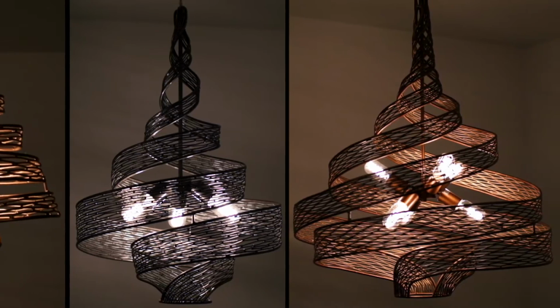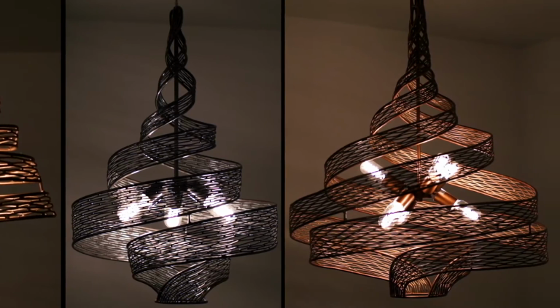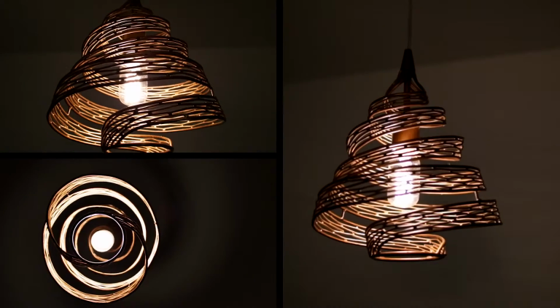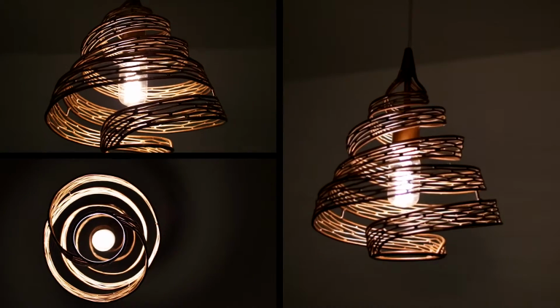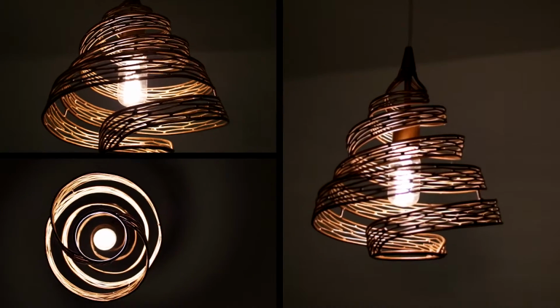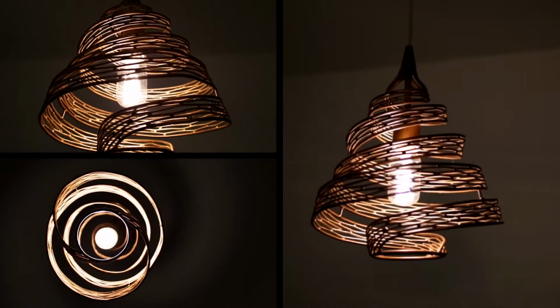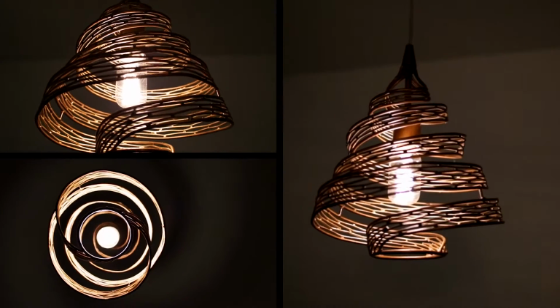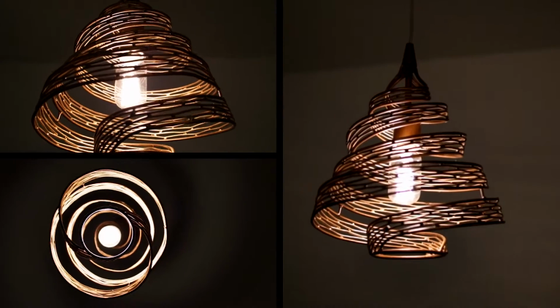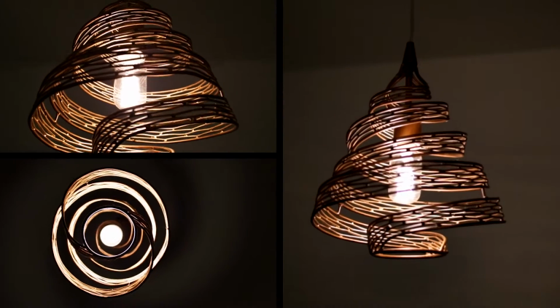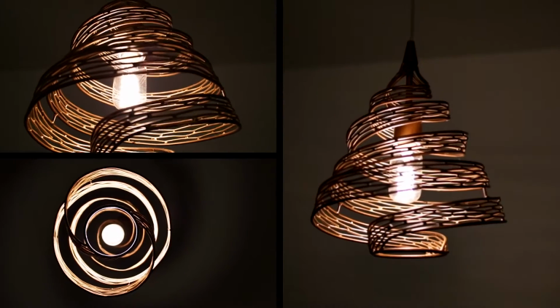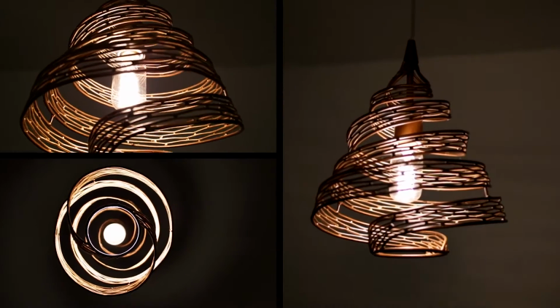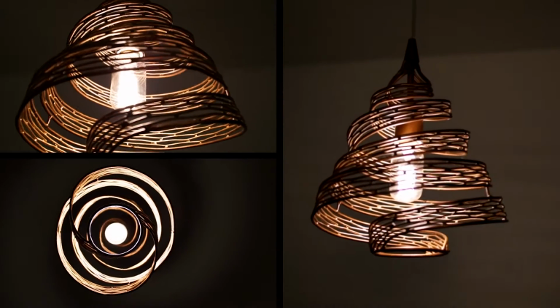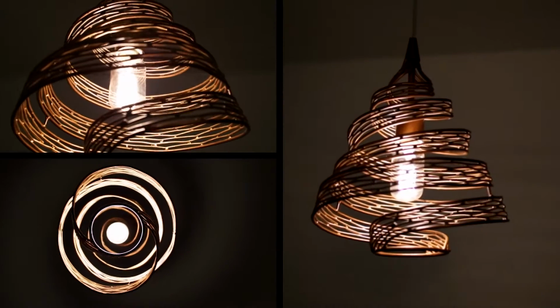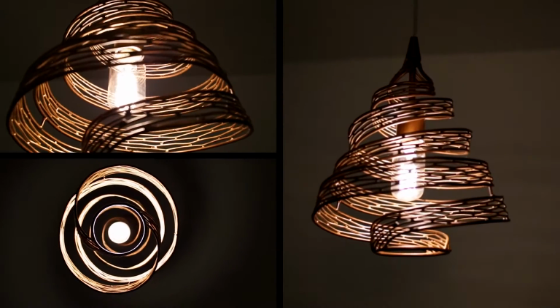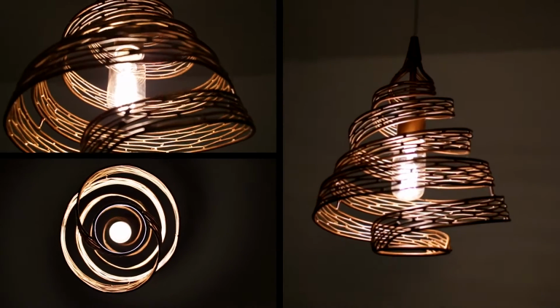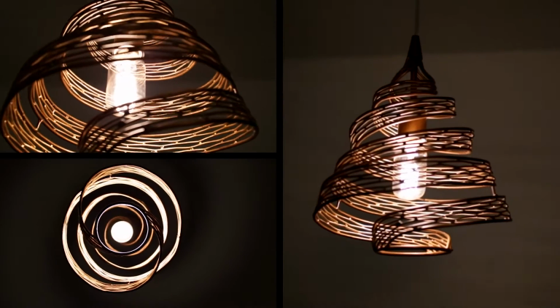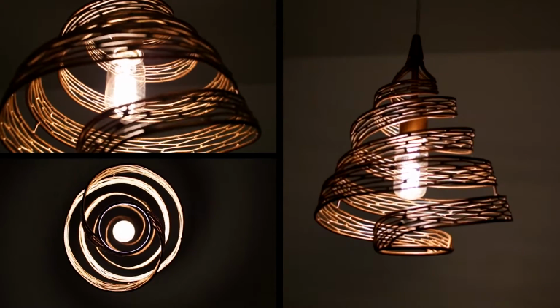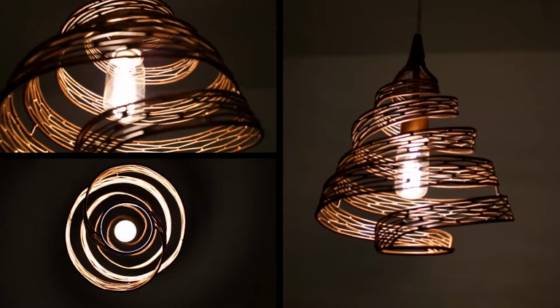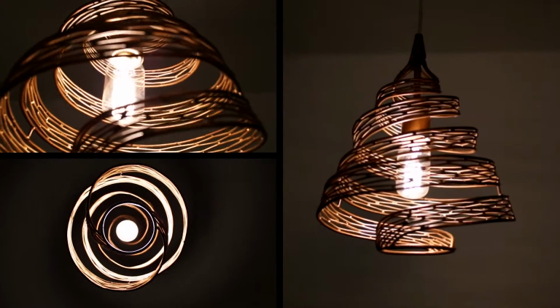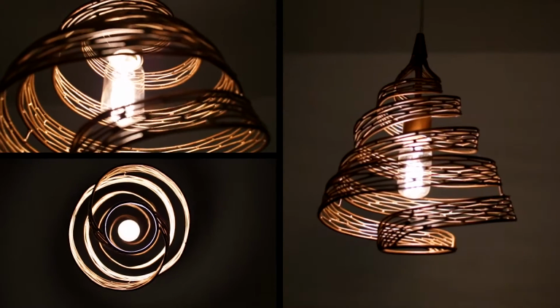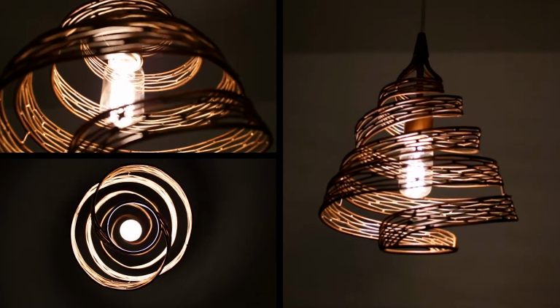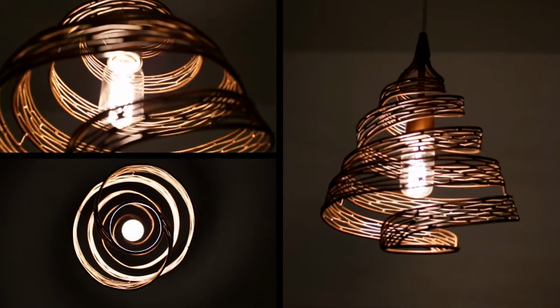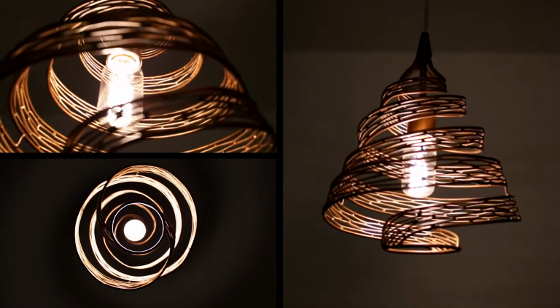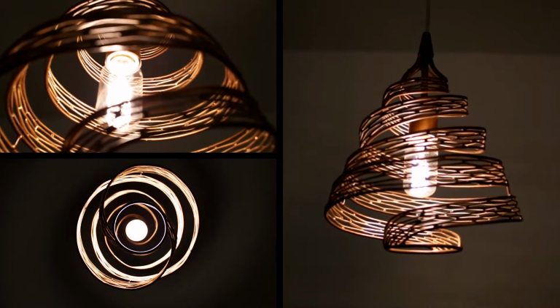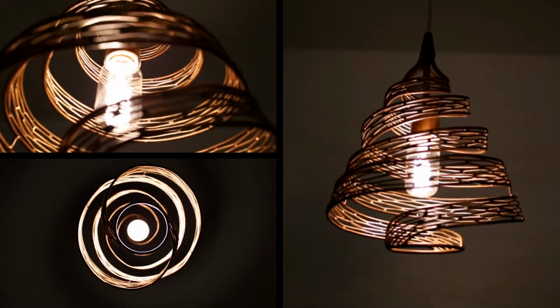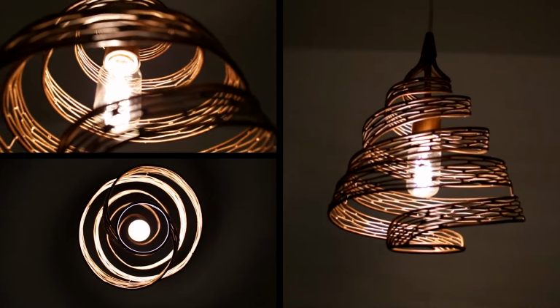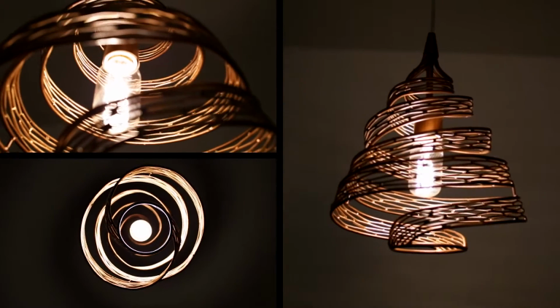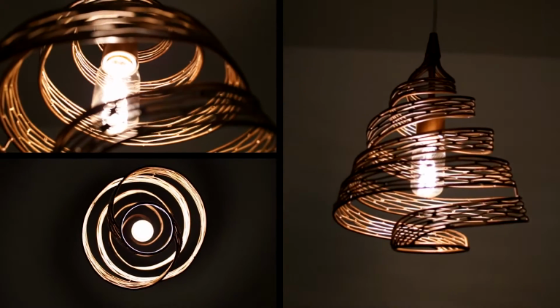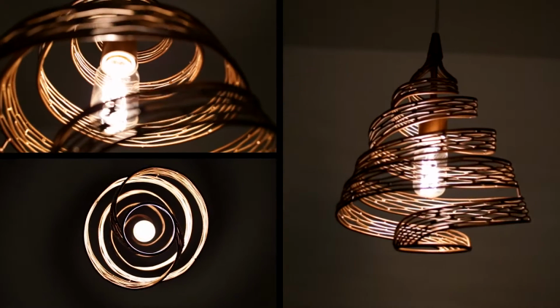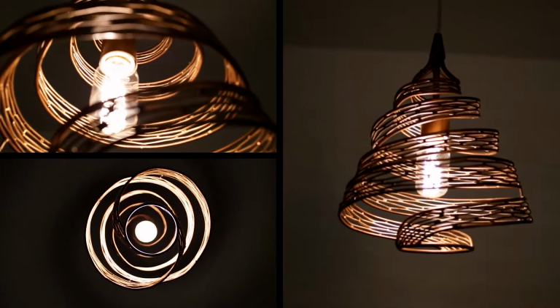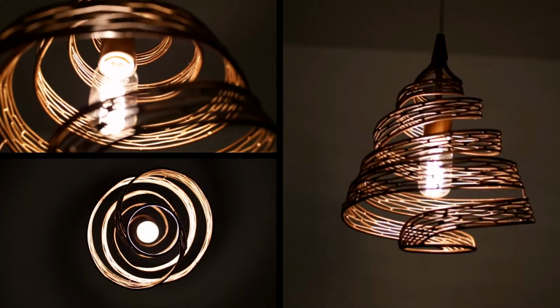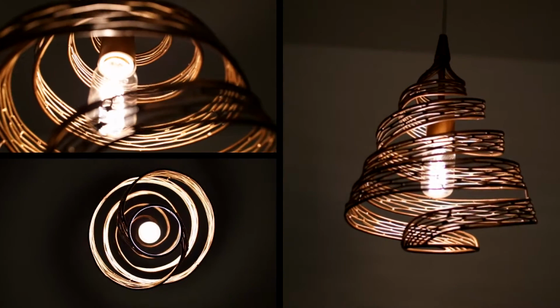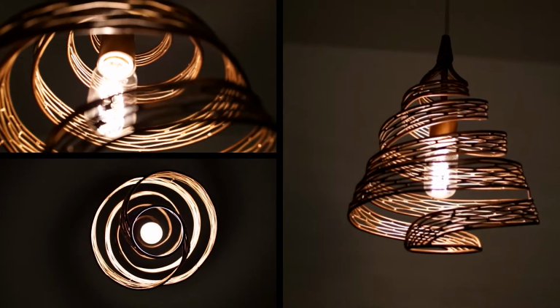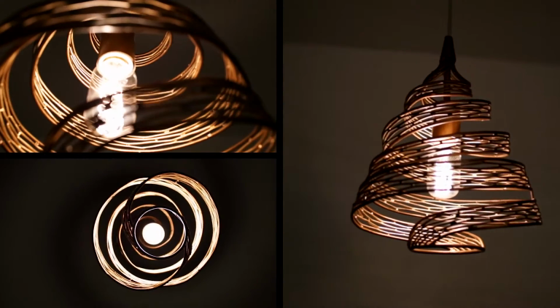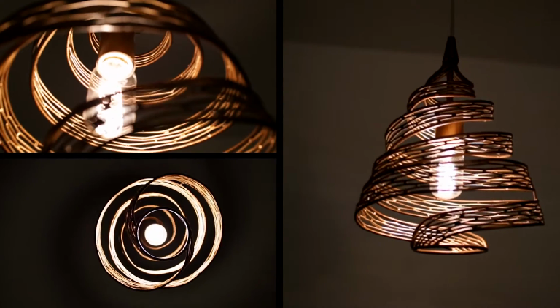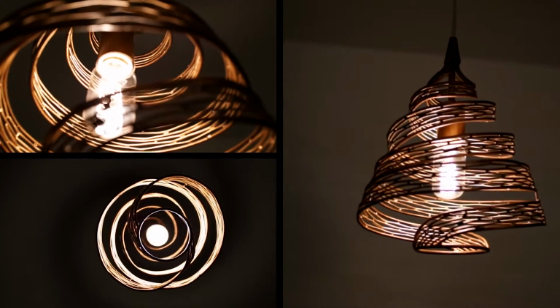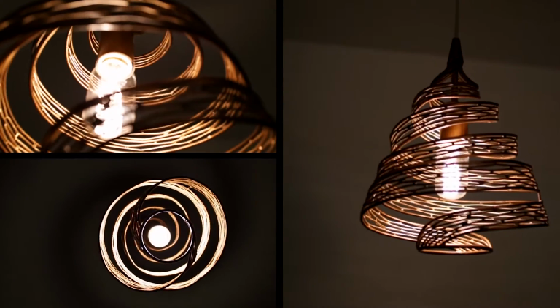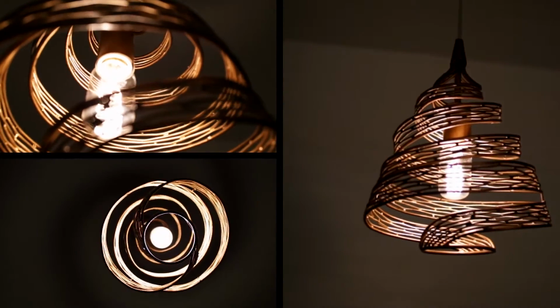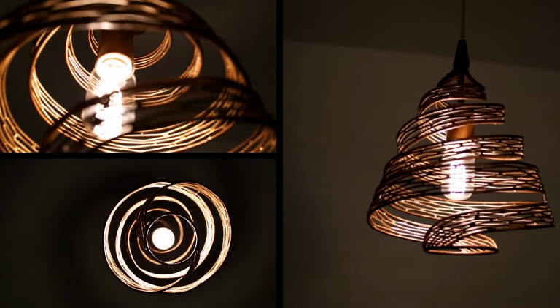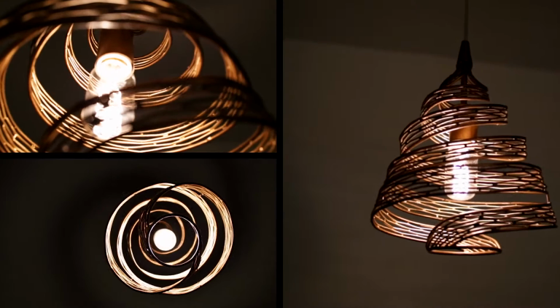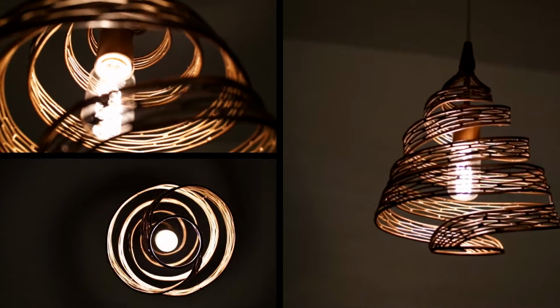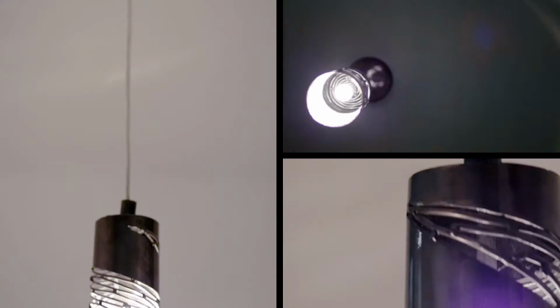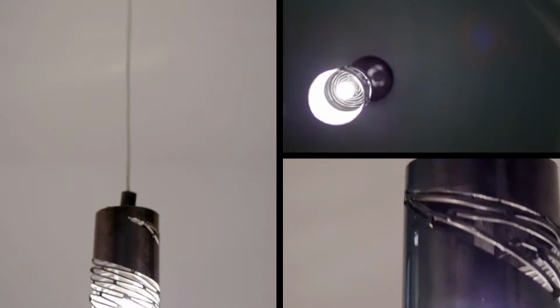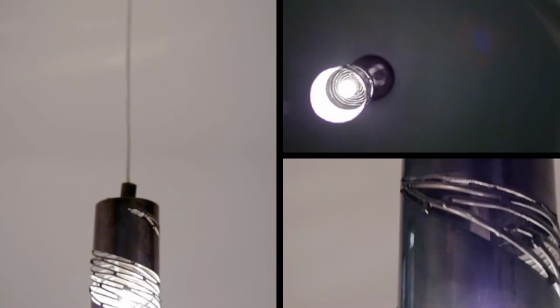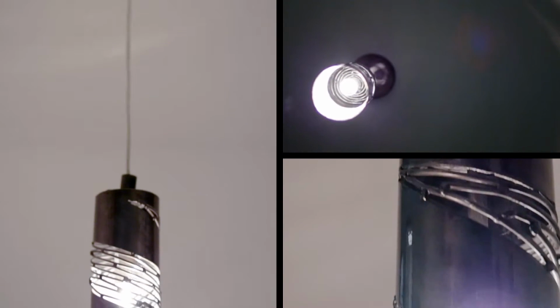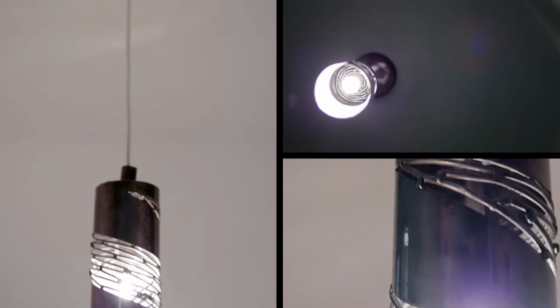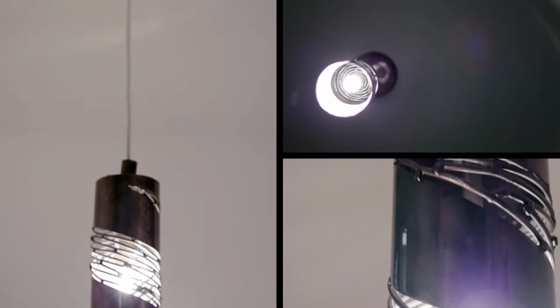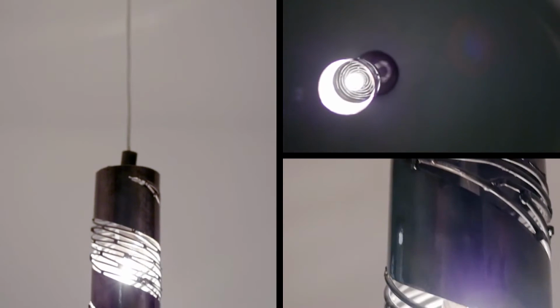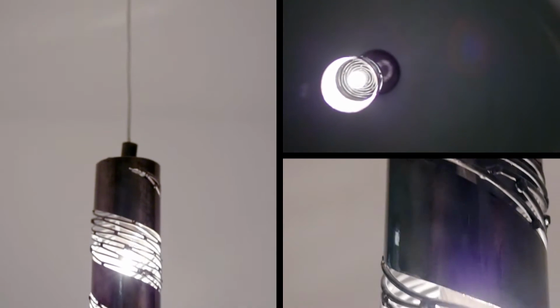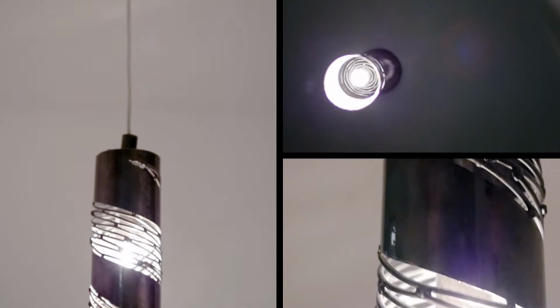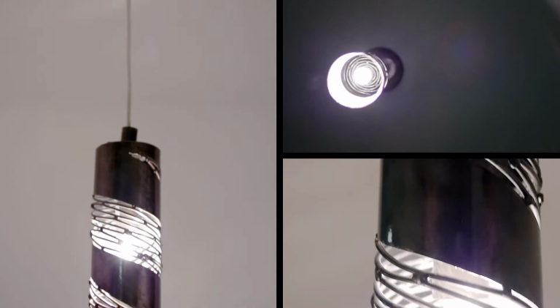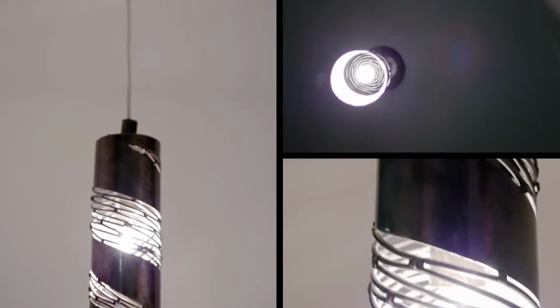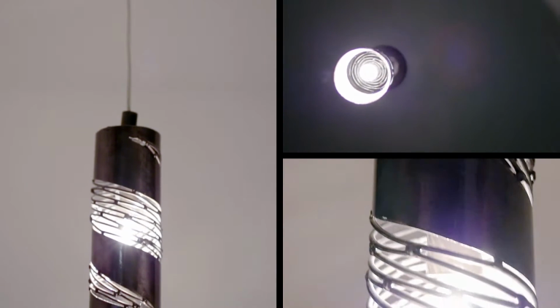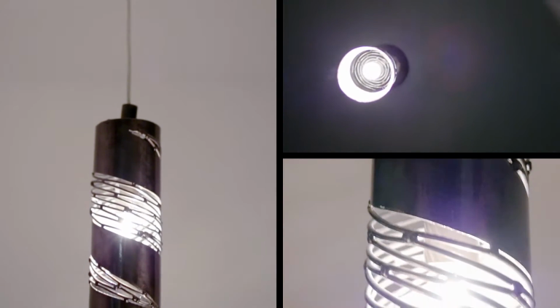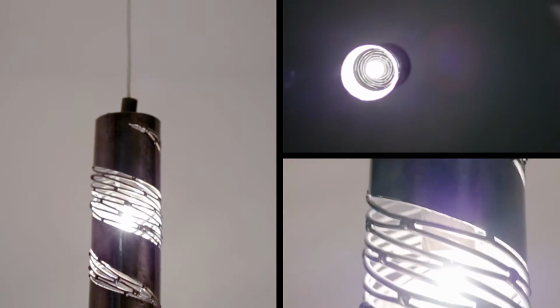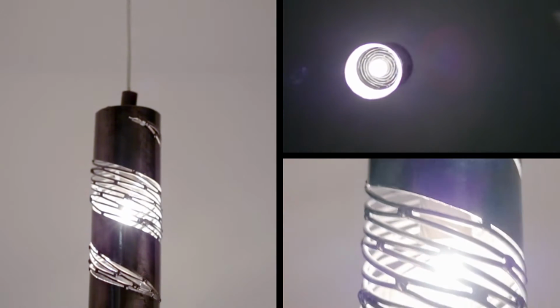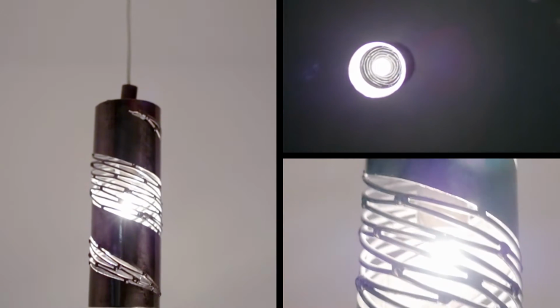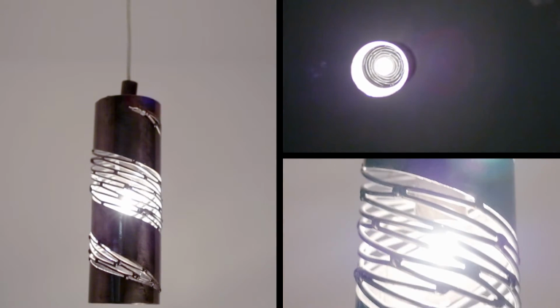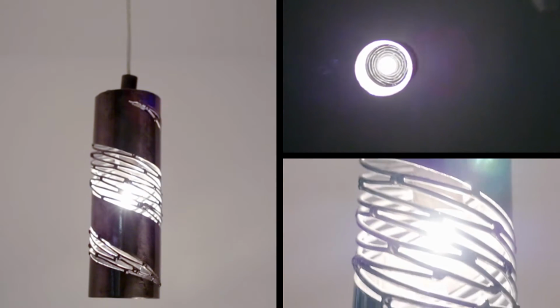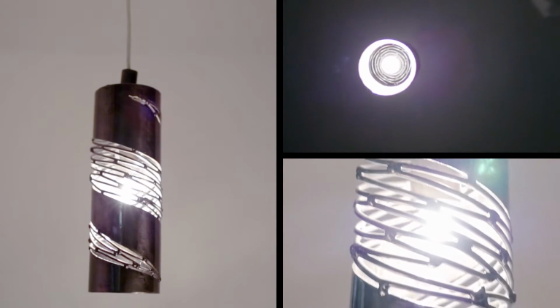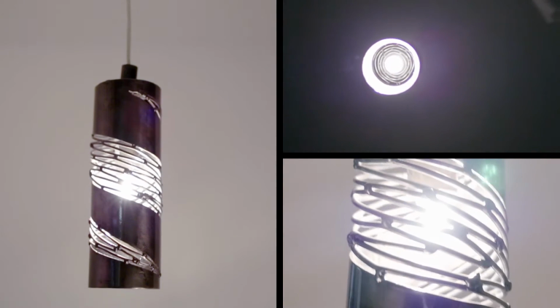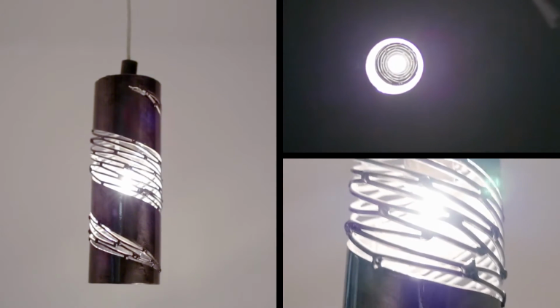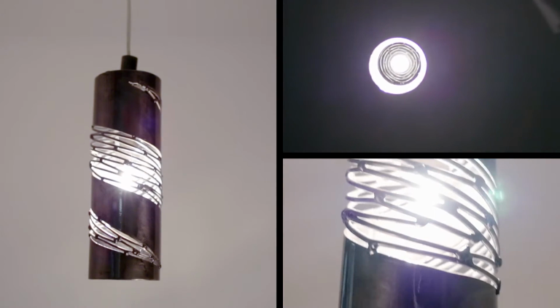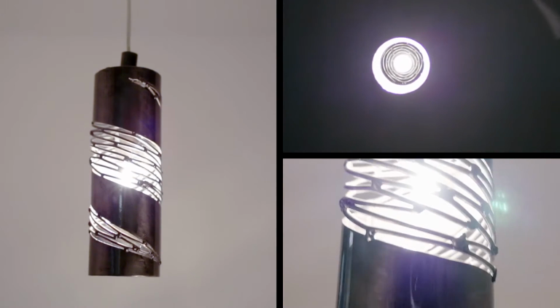Flo presents a new twist on lighting. Inspired by the natural beauty of mangrove forests, Flo has a rhythmic and organic movement.